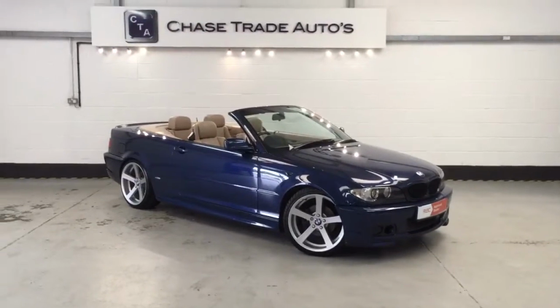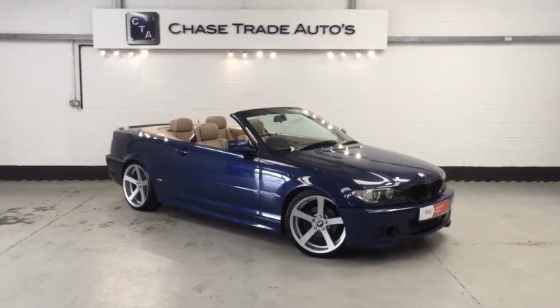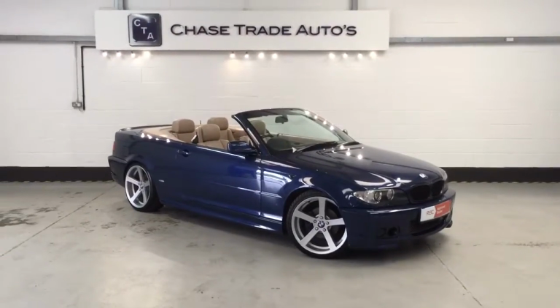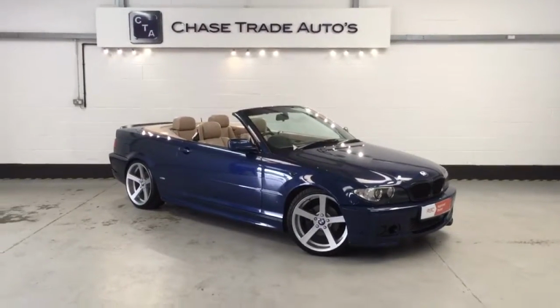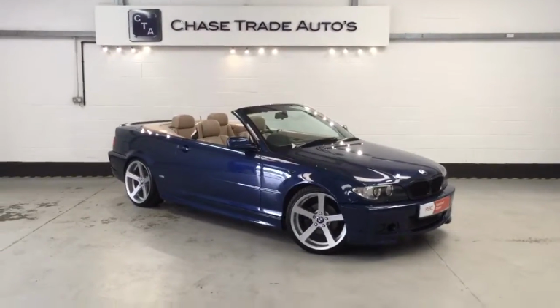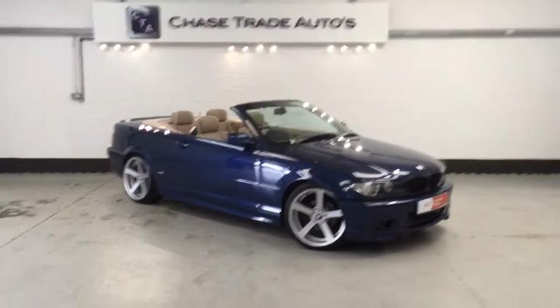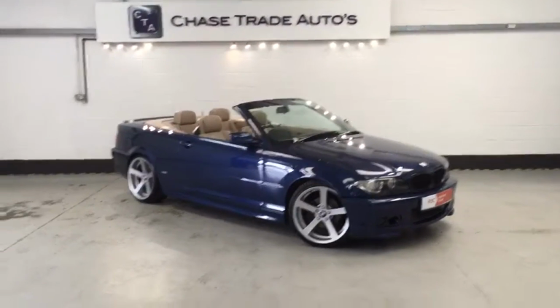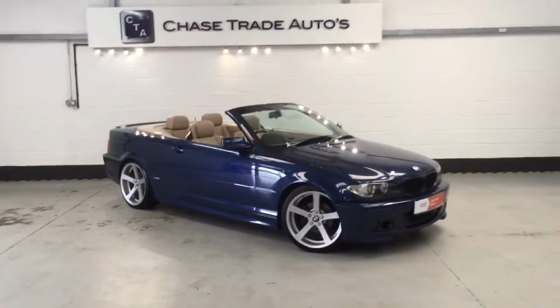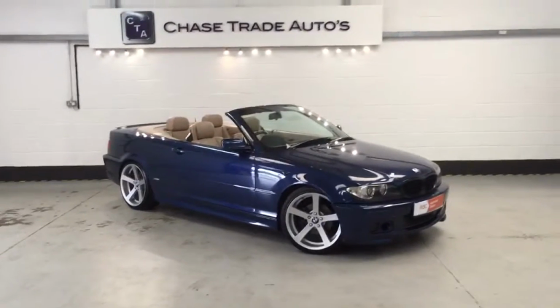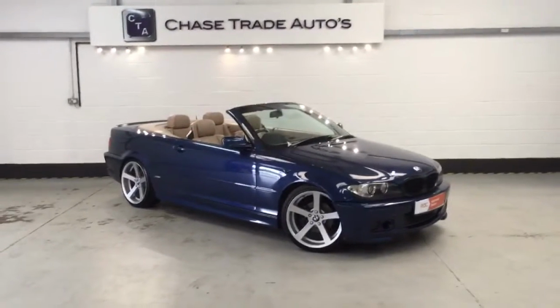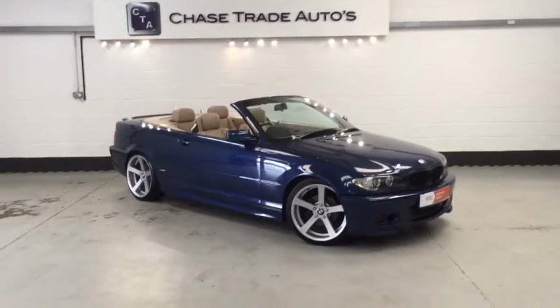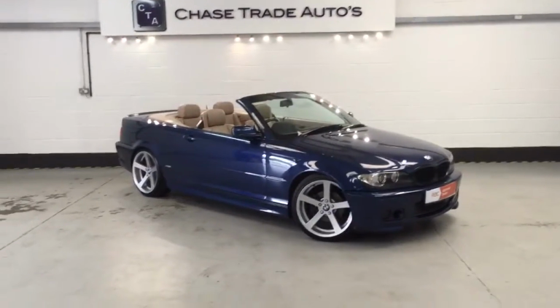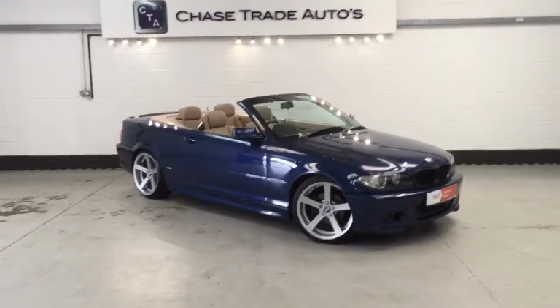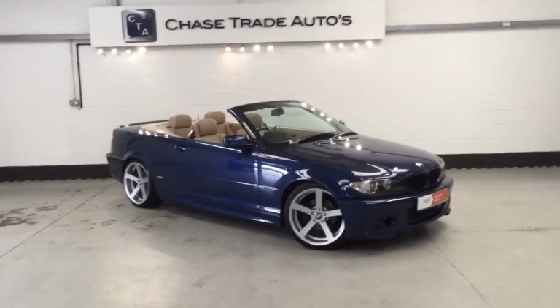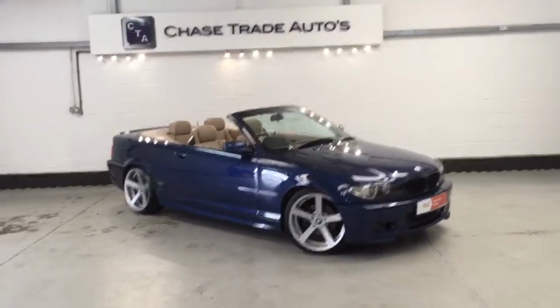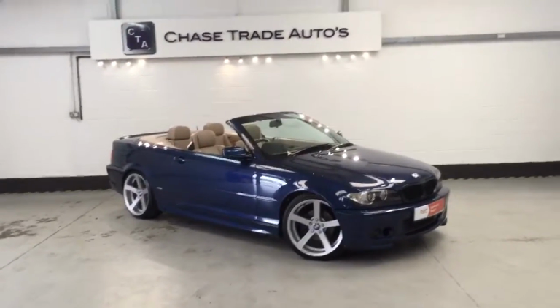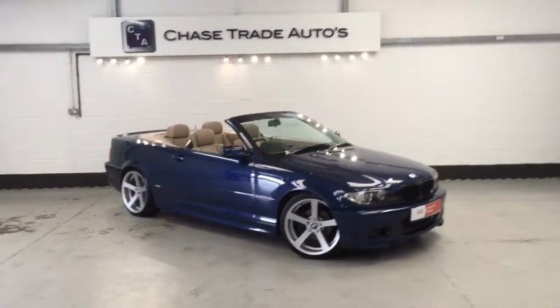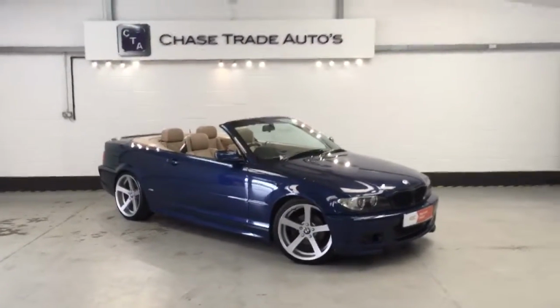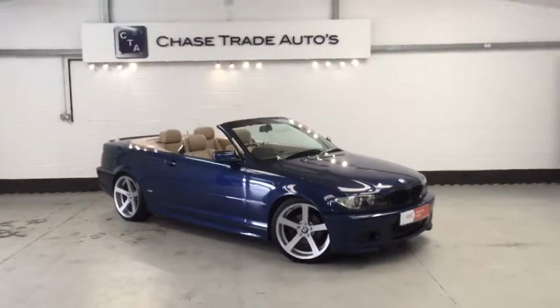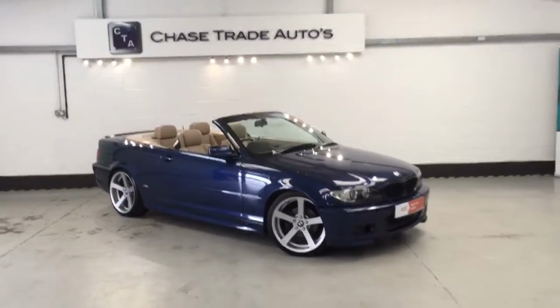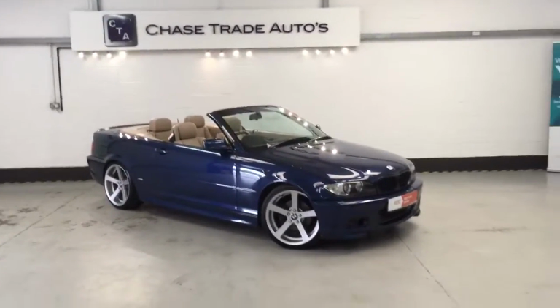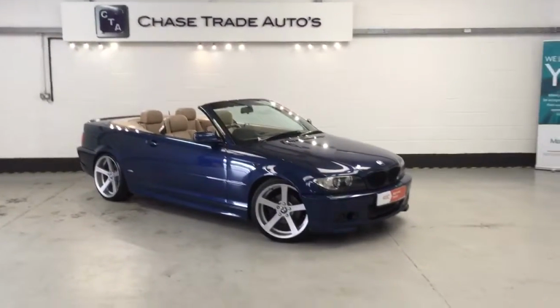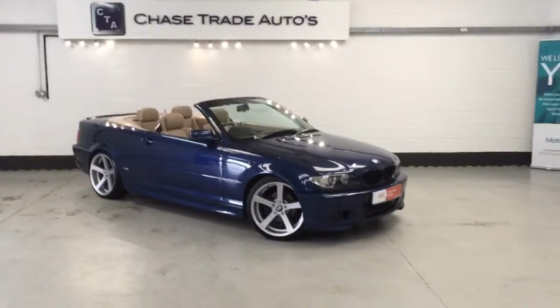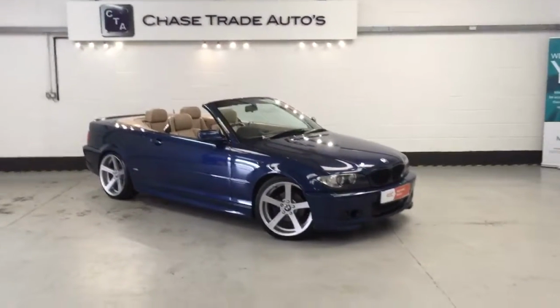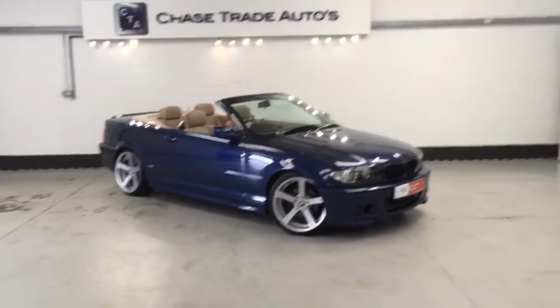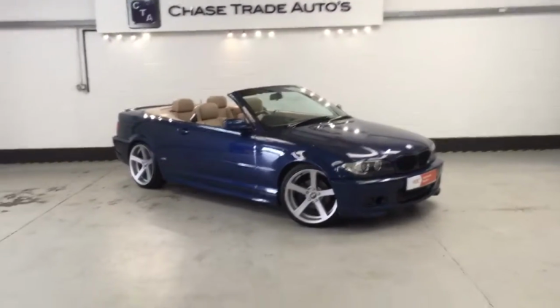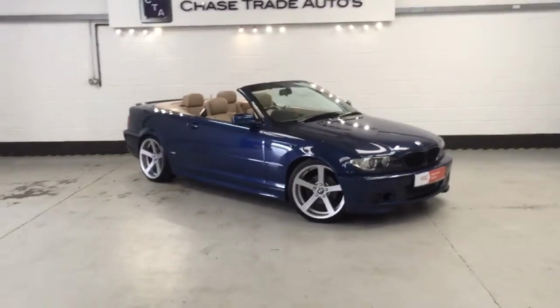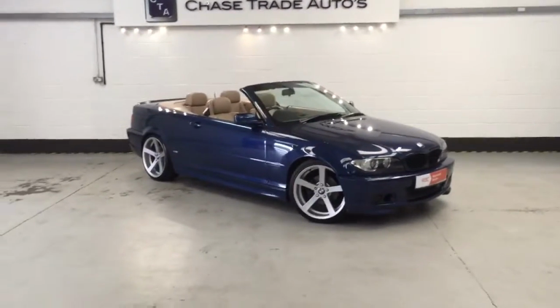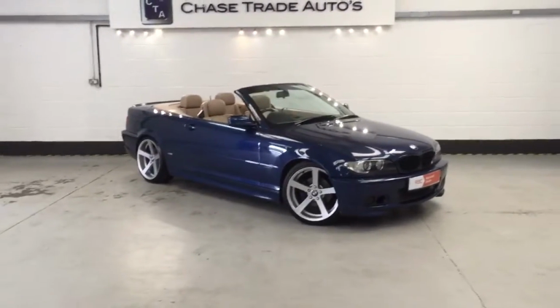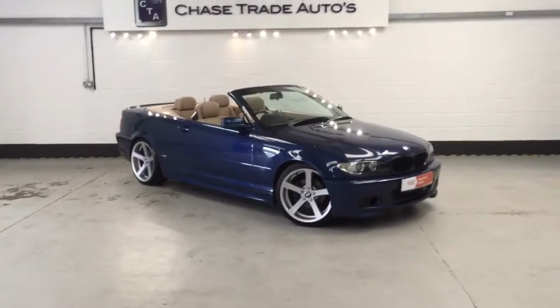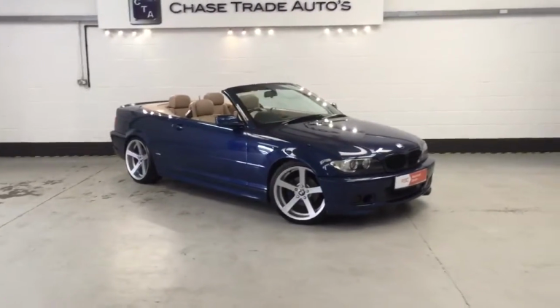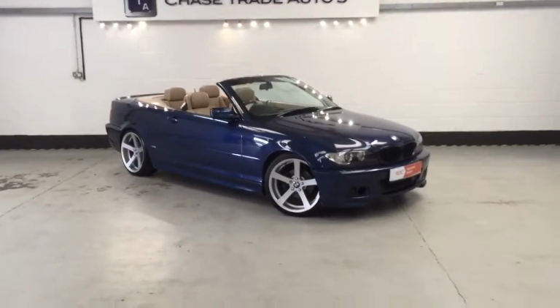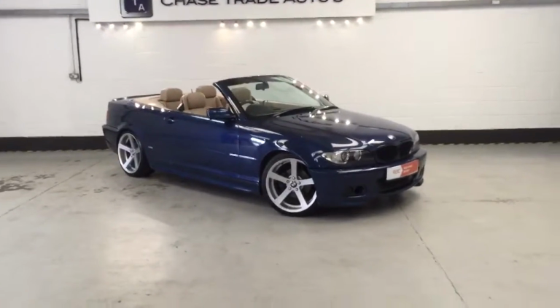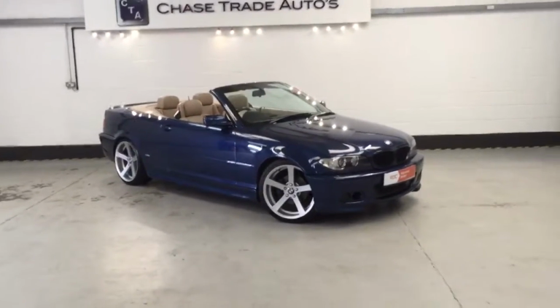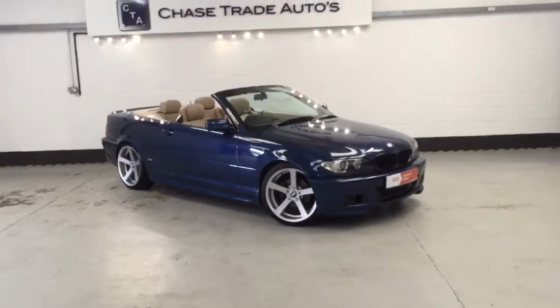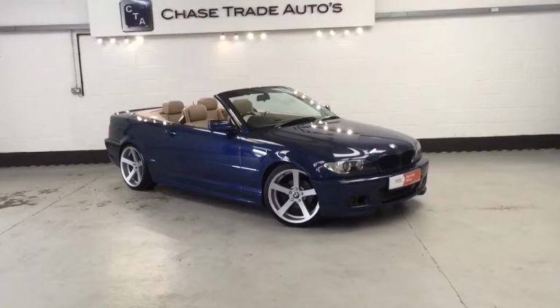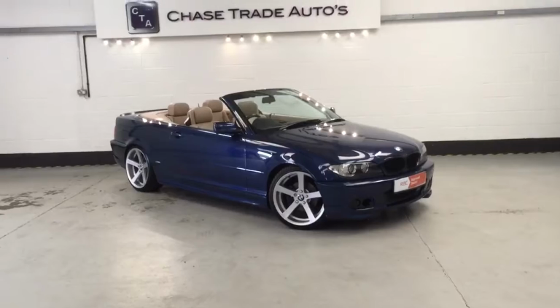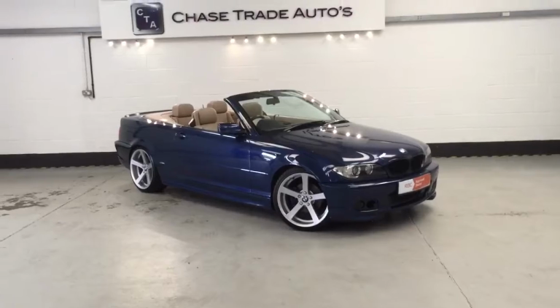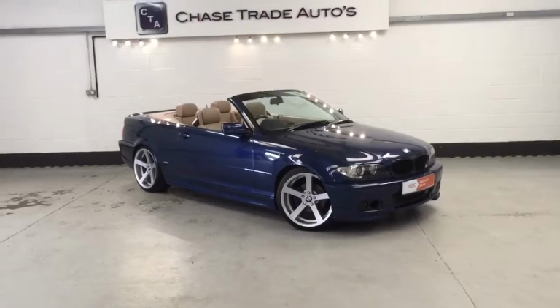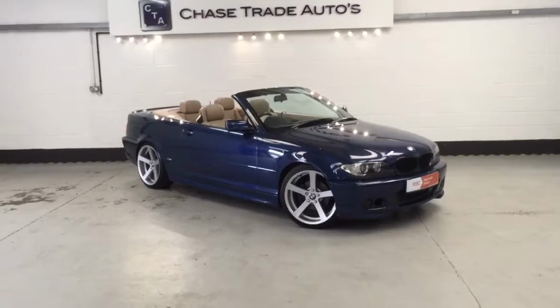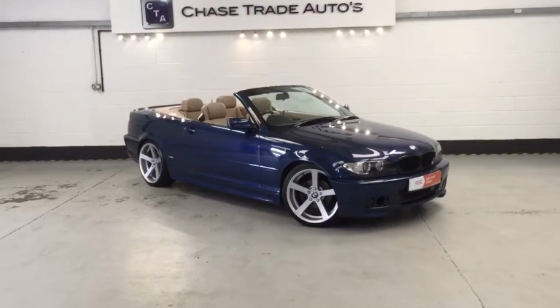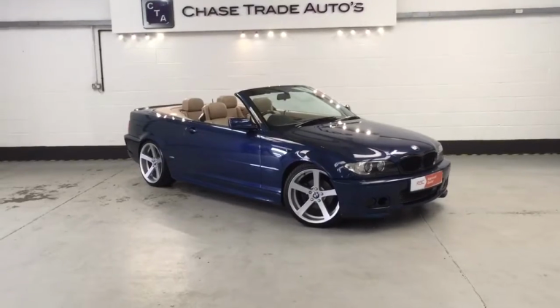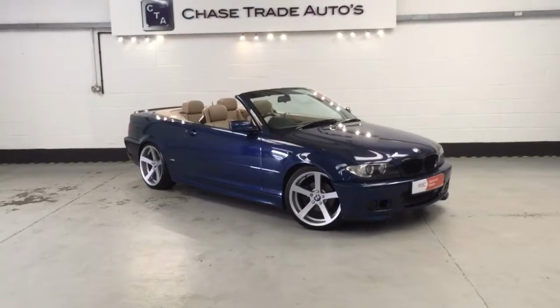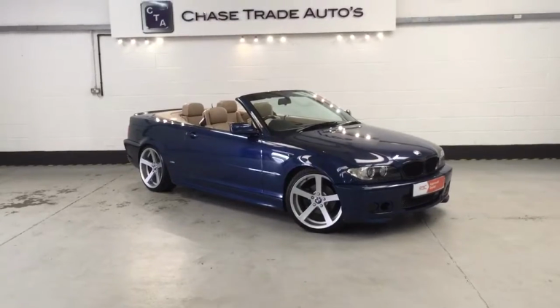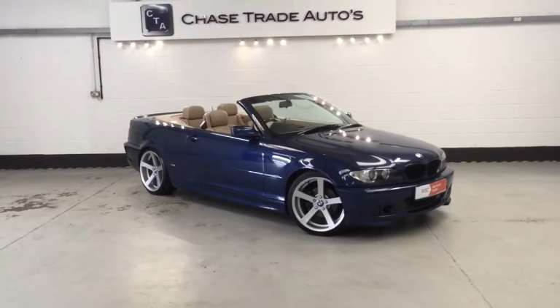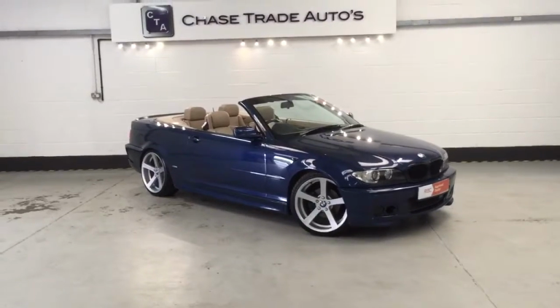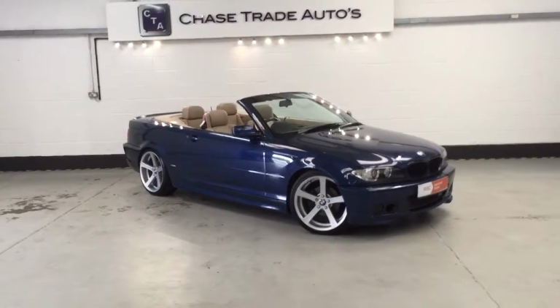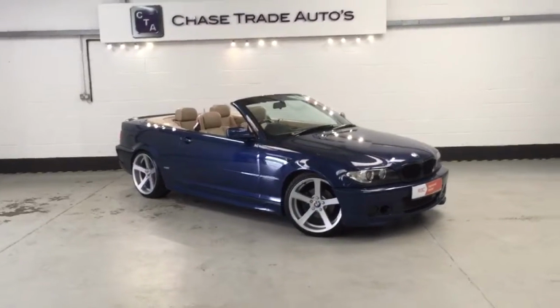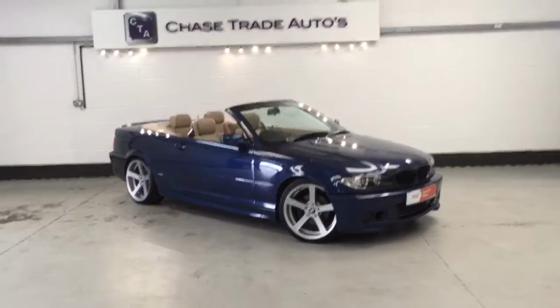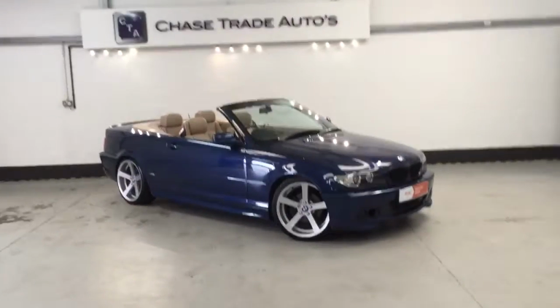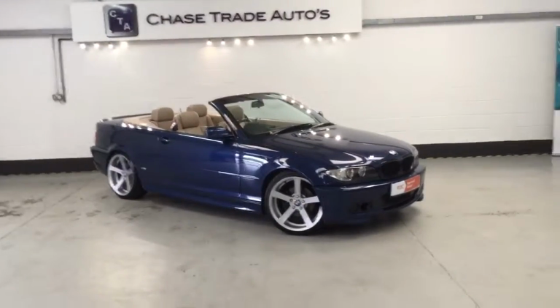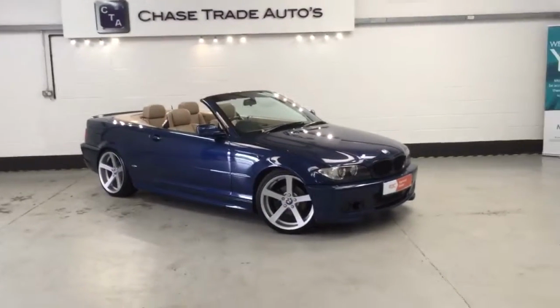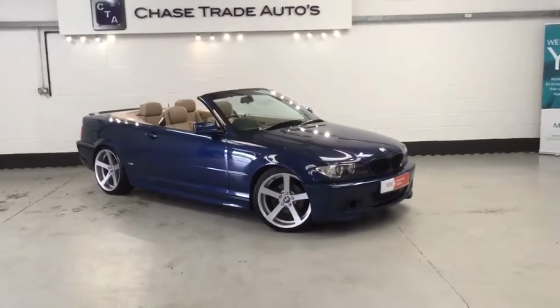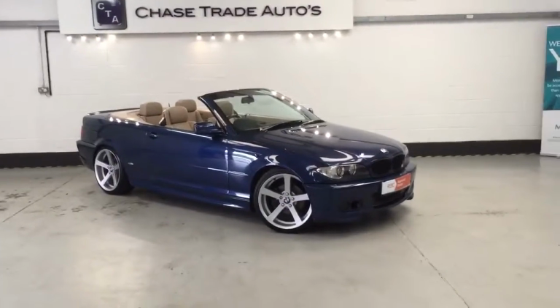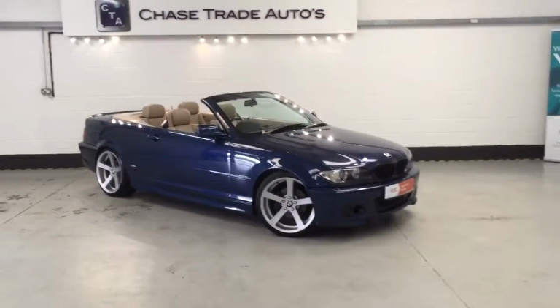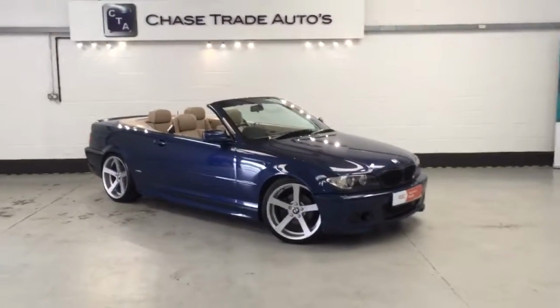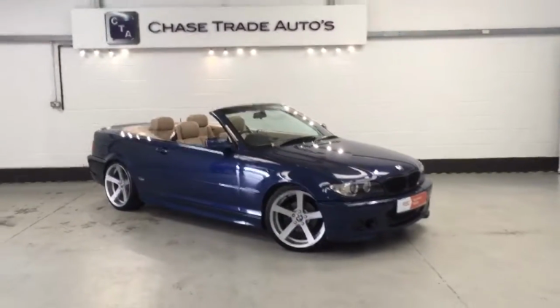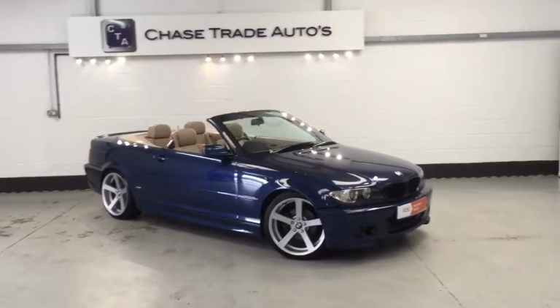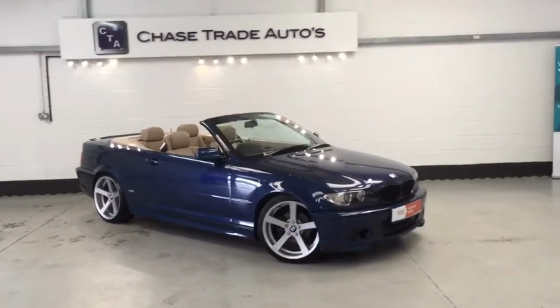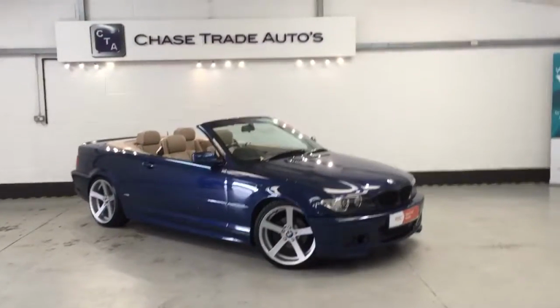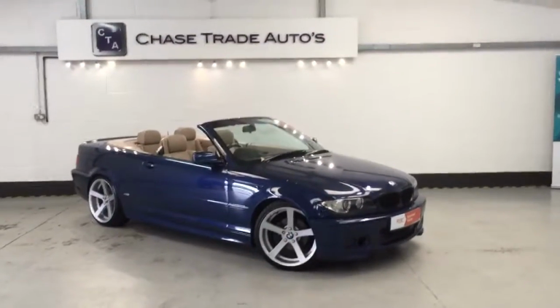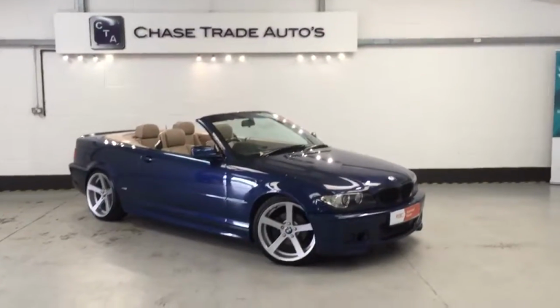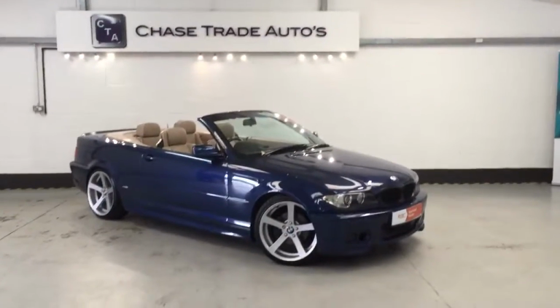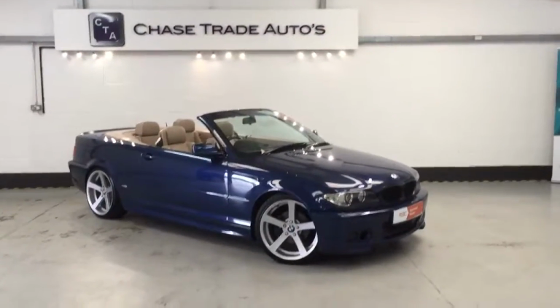Welcome to ASTRADE Autos. Here we have our 2005 BMW 320d CD M Sport.